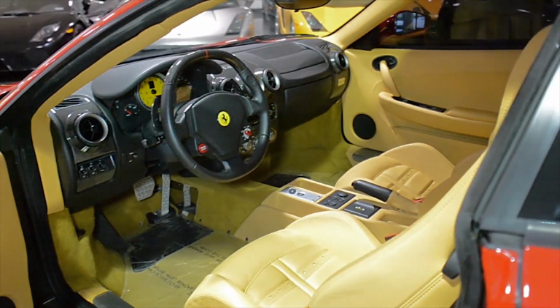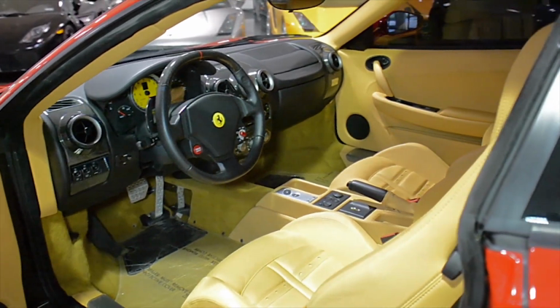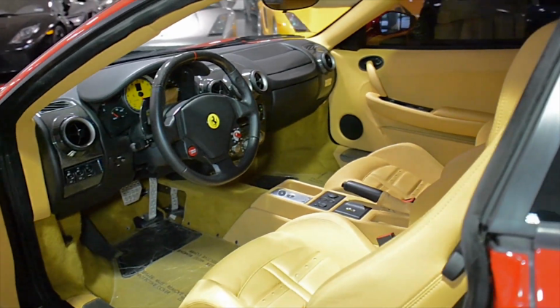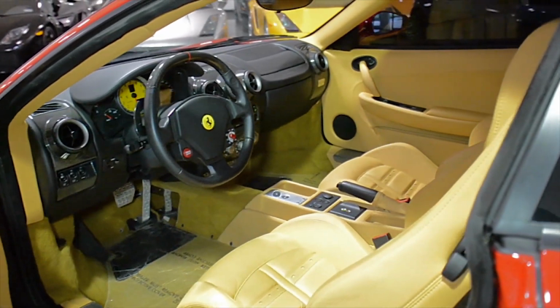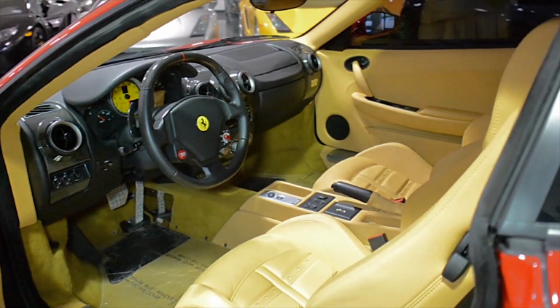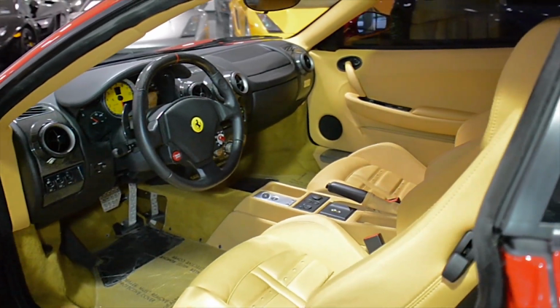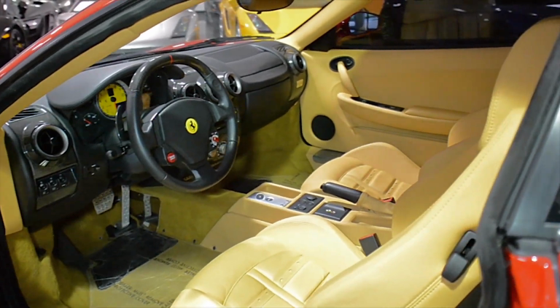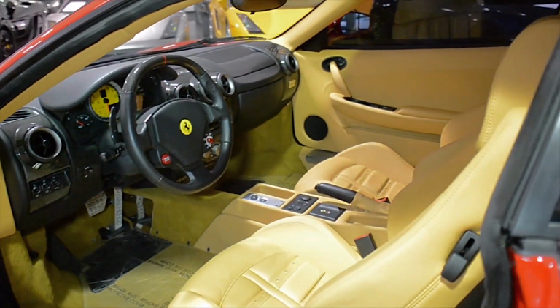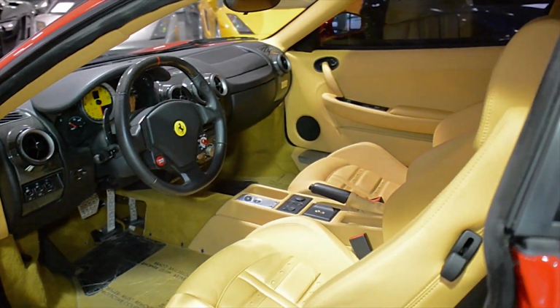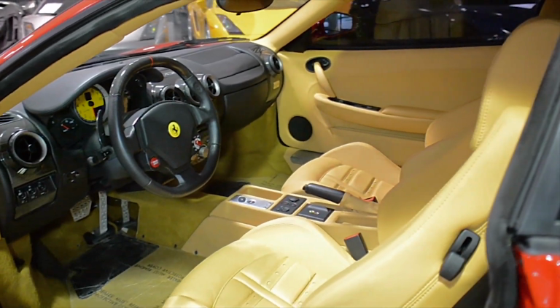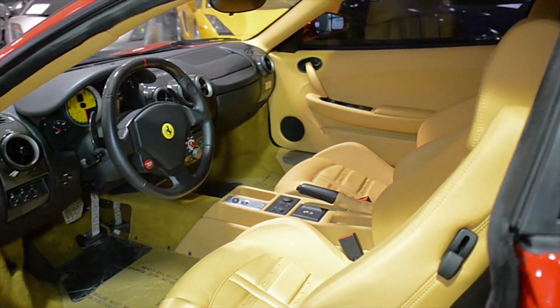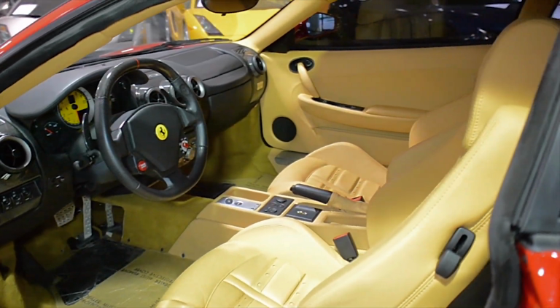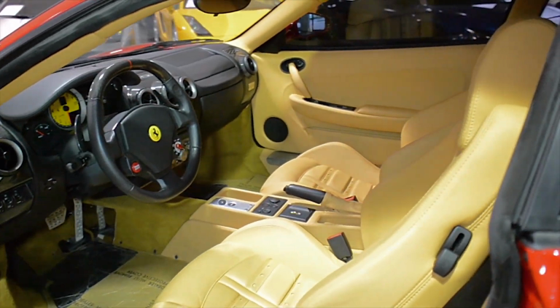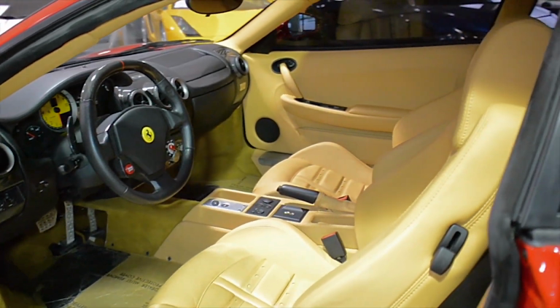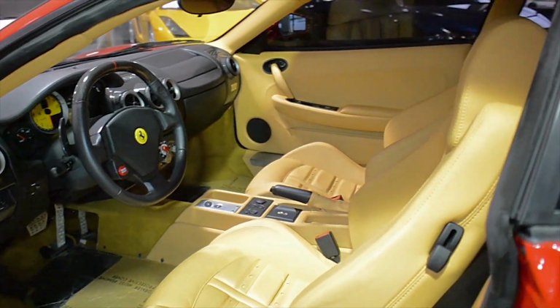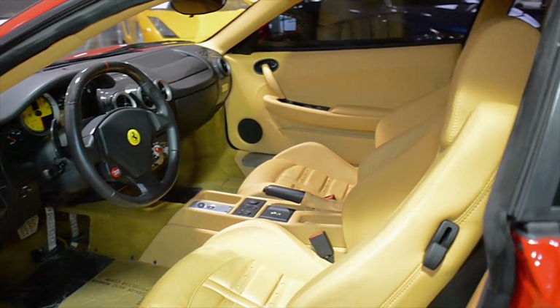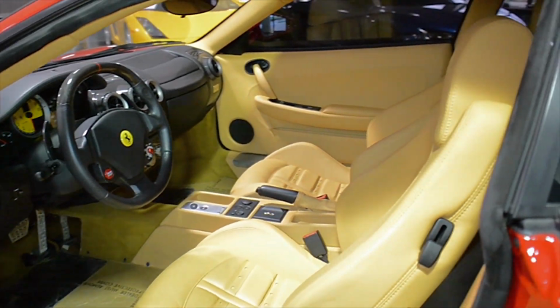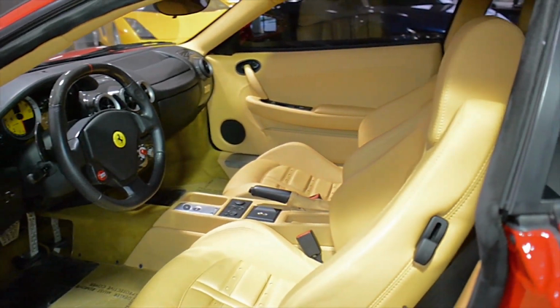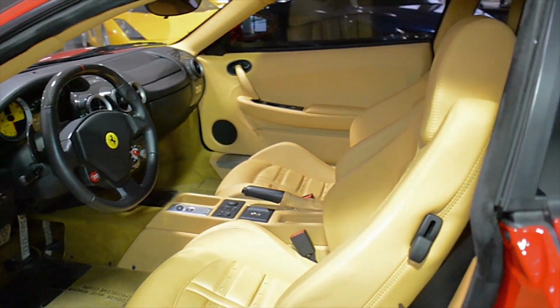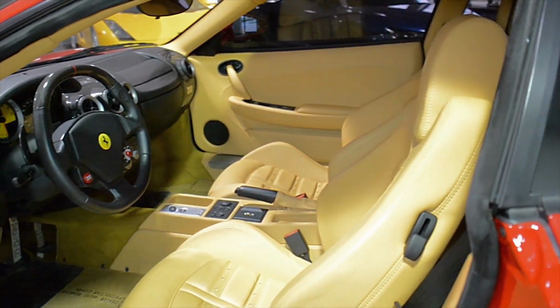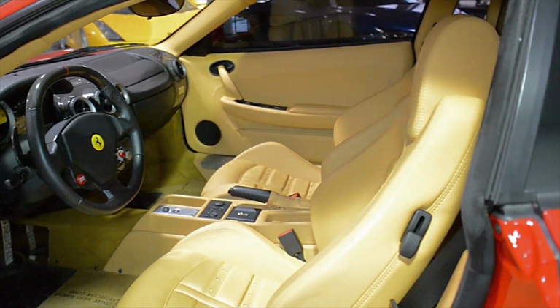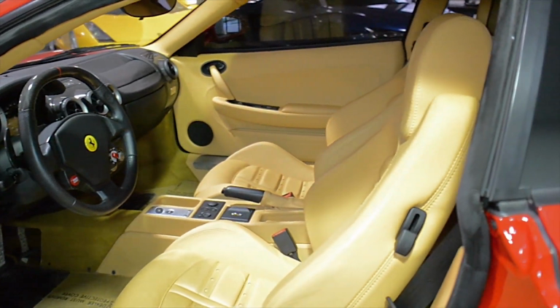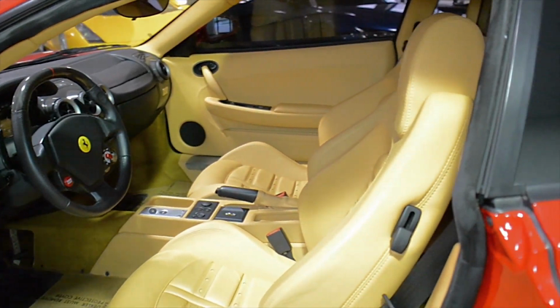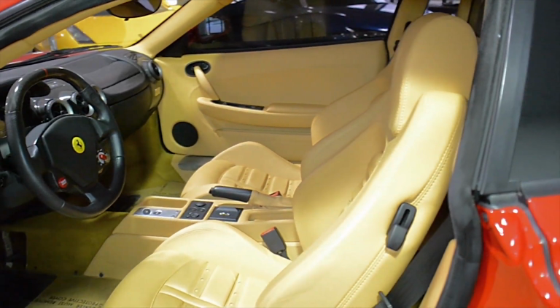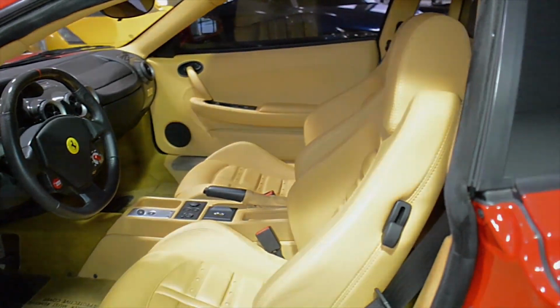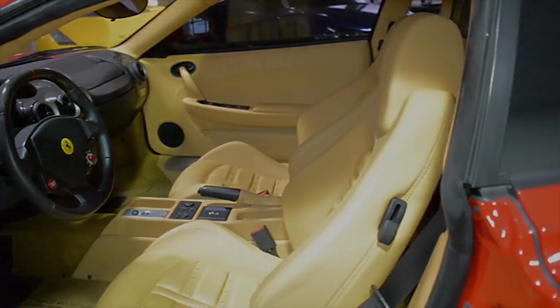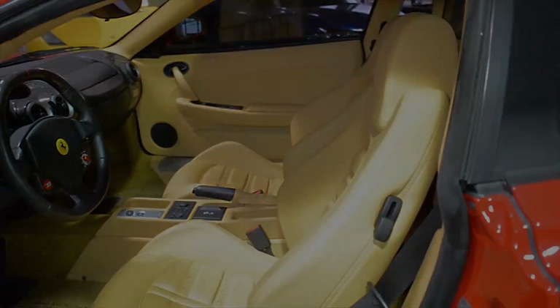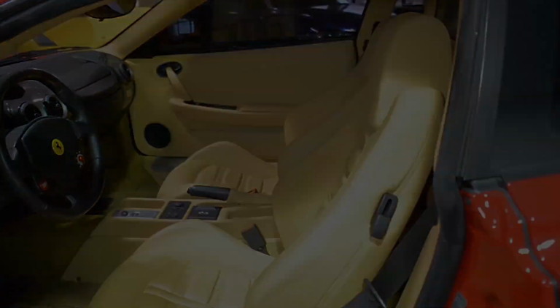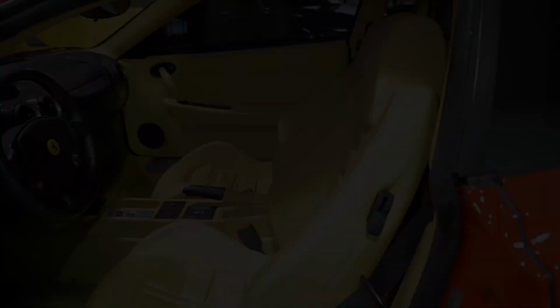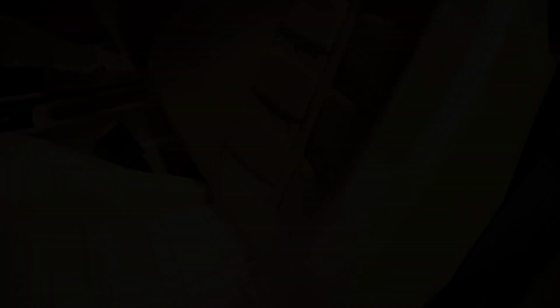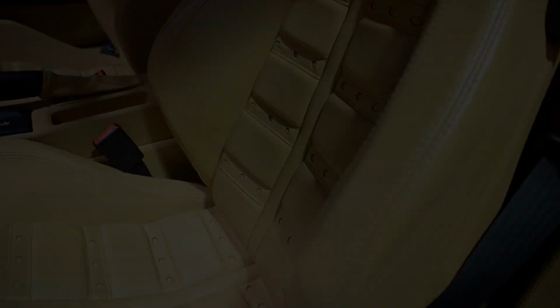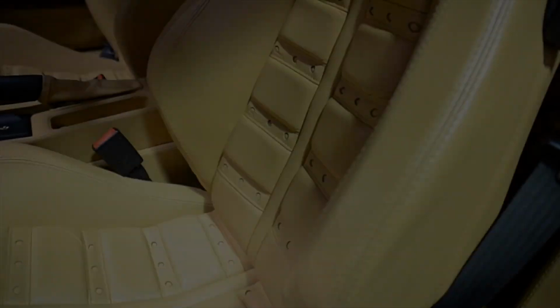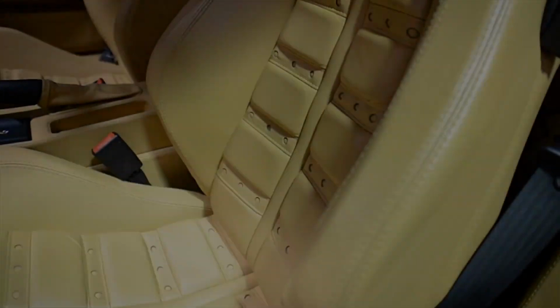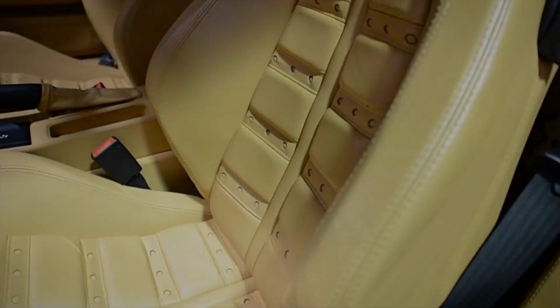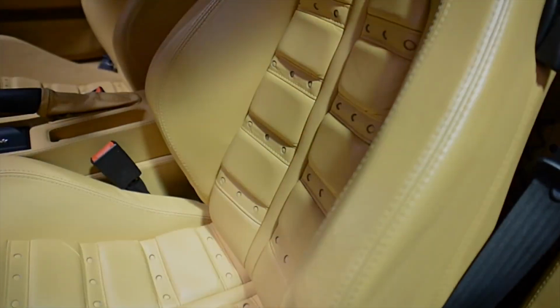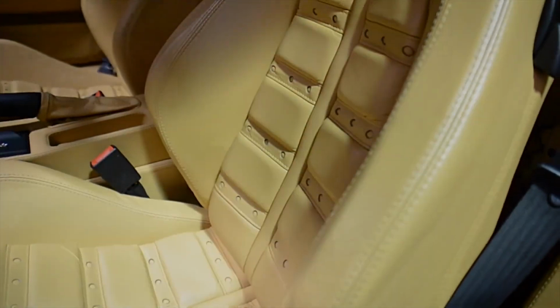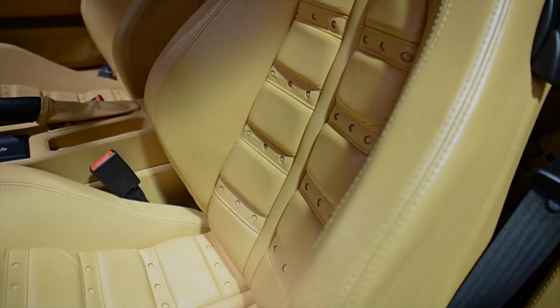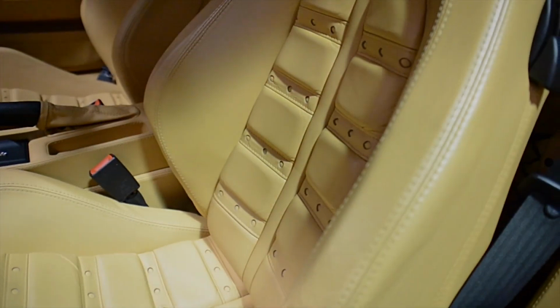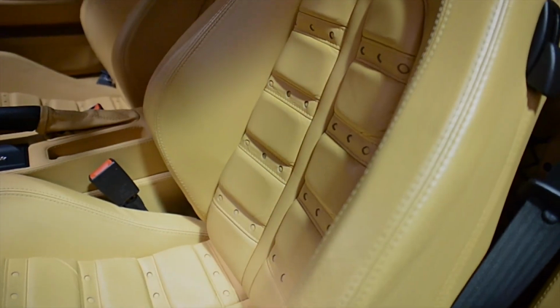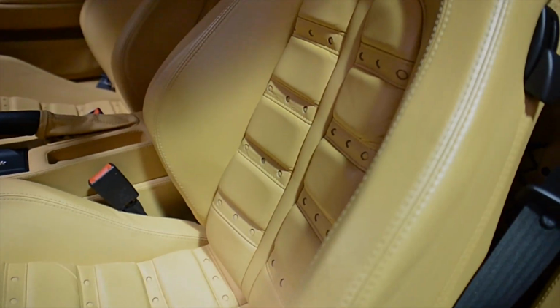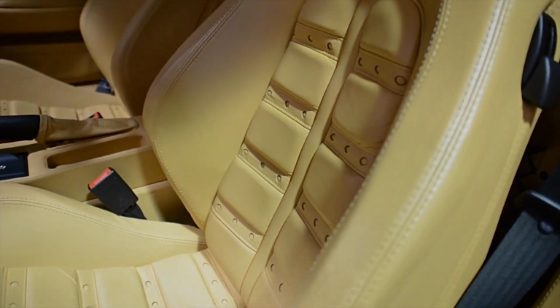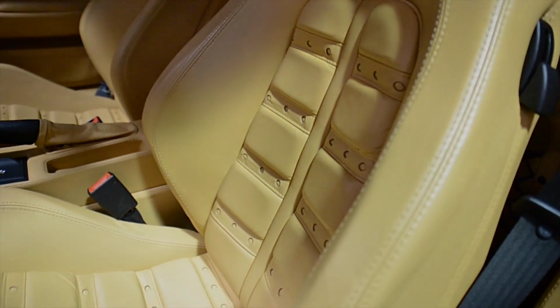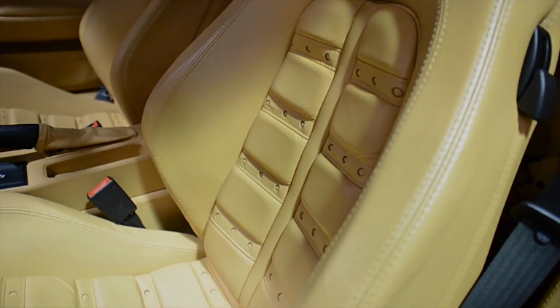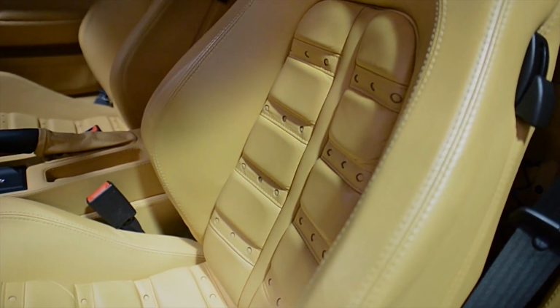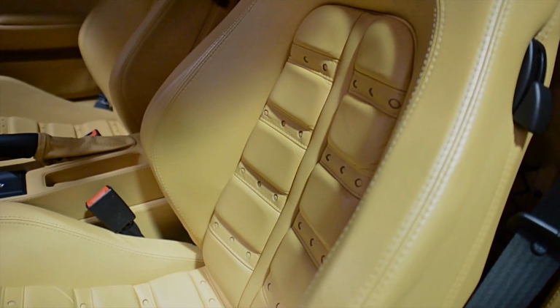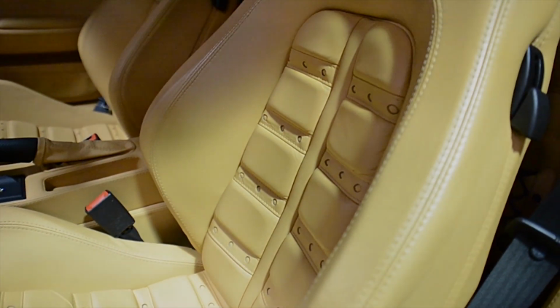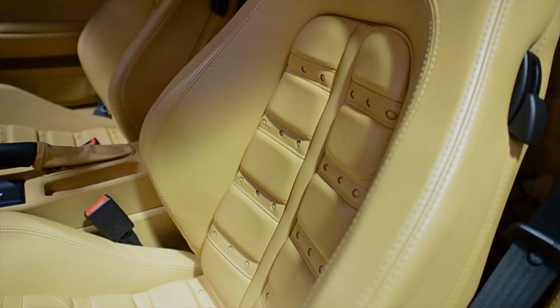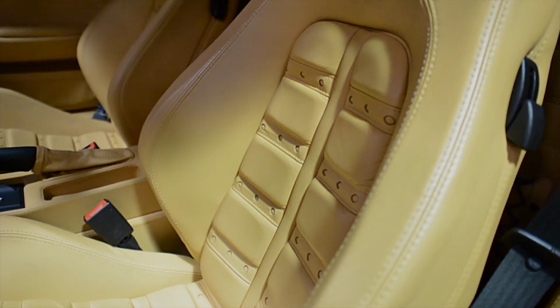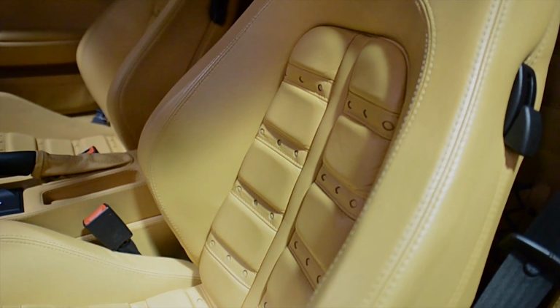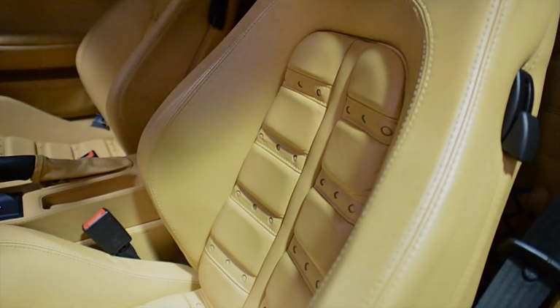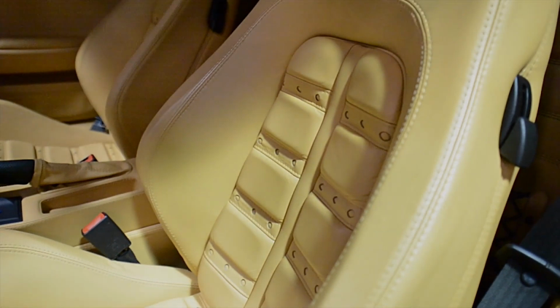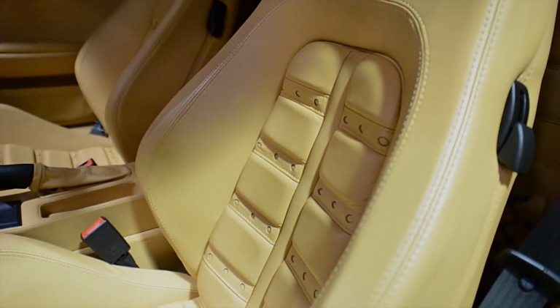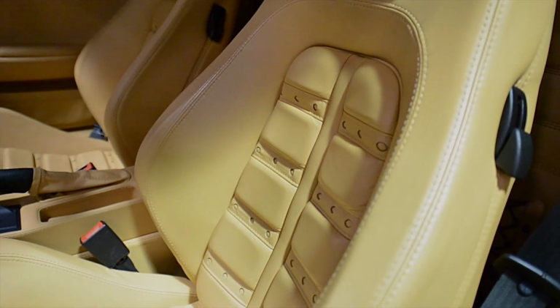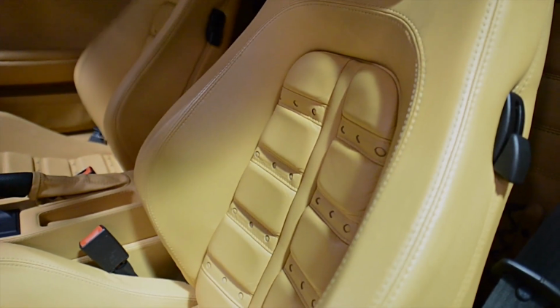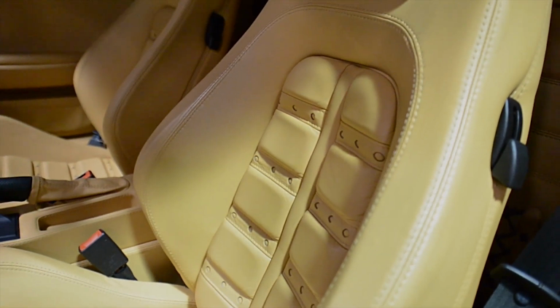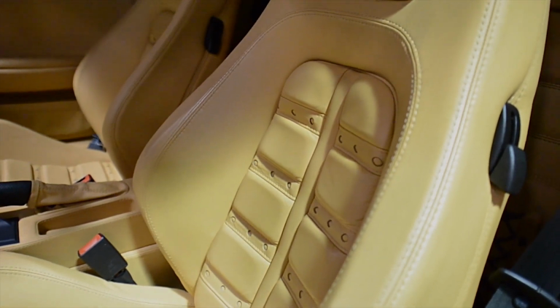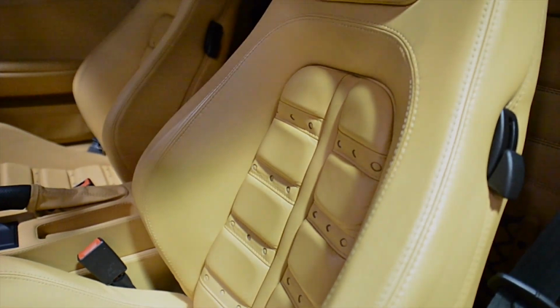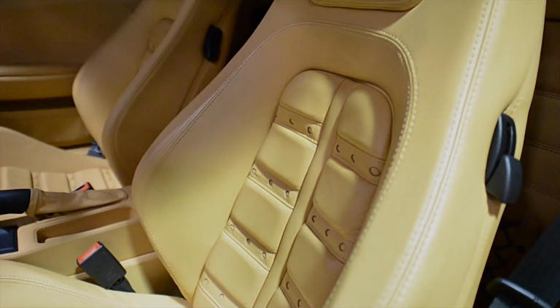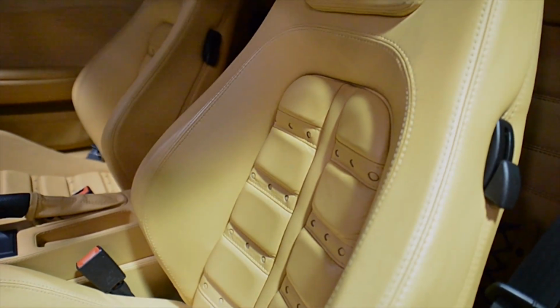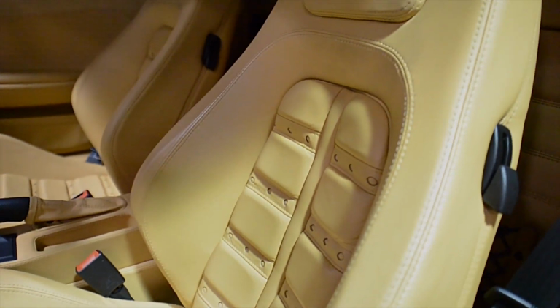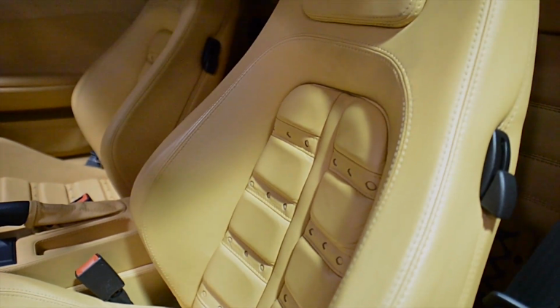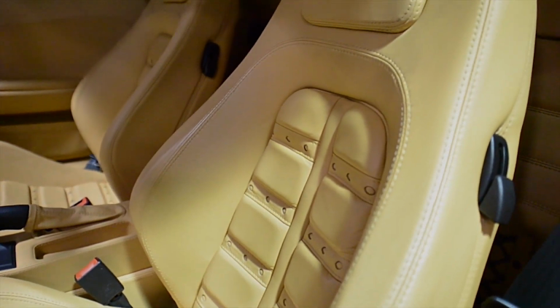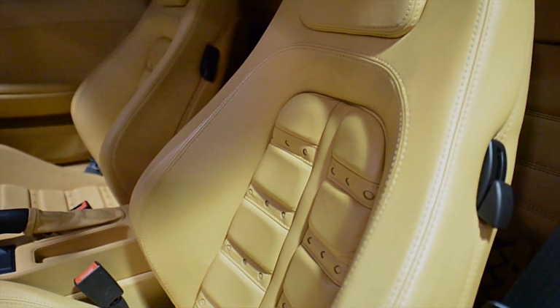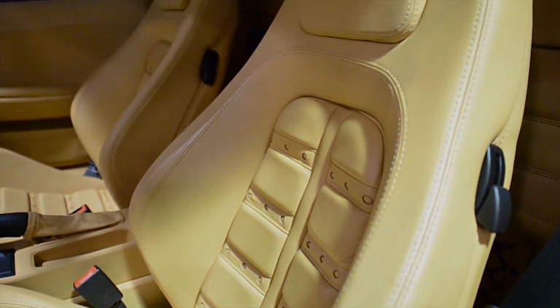This car is finished in a beautiful Rosso Corsa exterior color, with a tan full-leather interior along with carbon fiber trim.